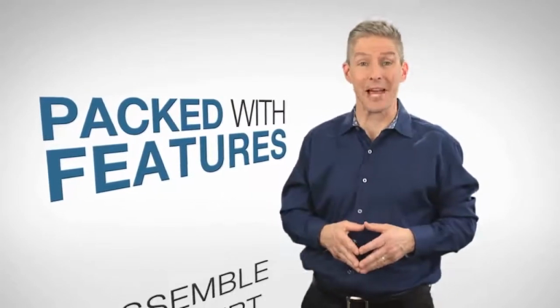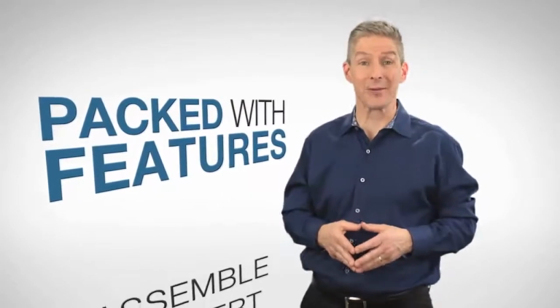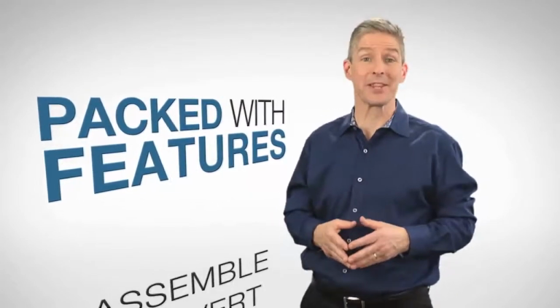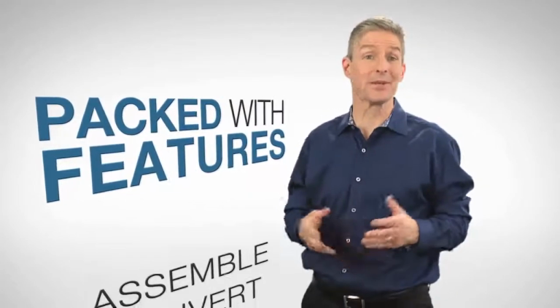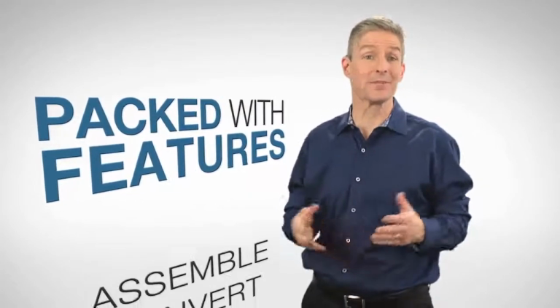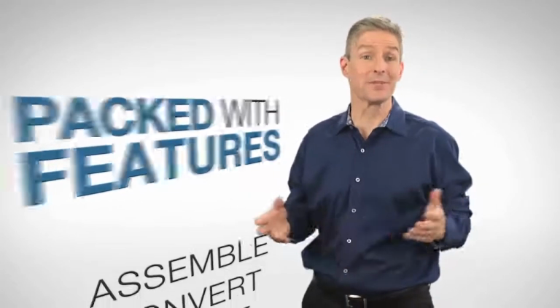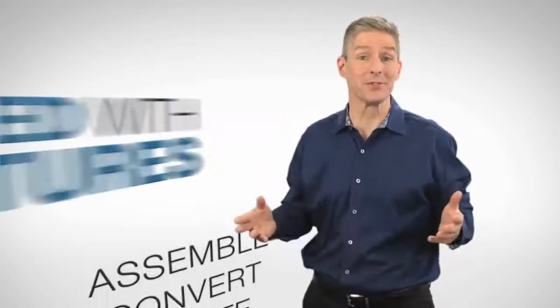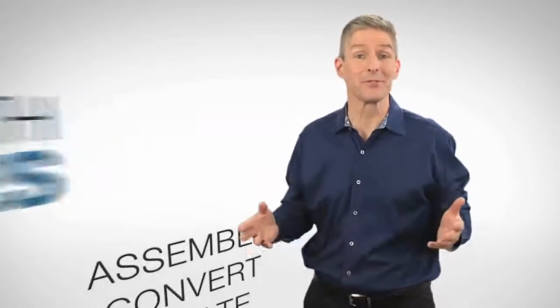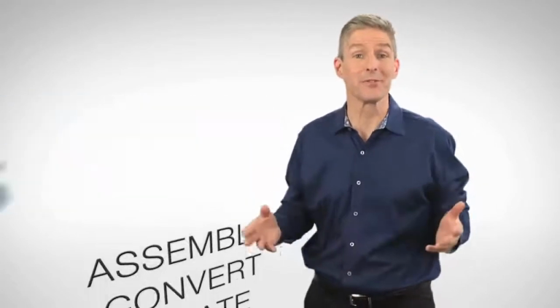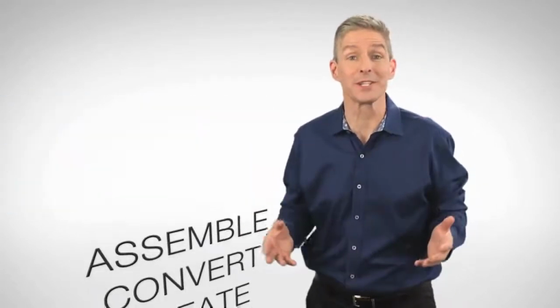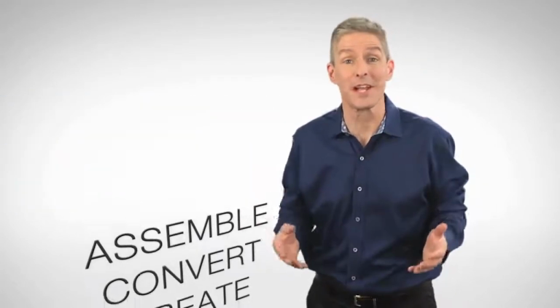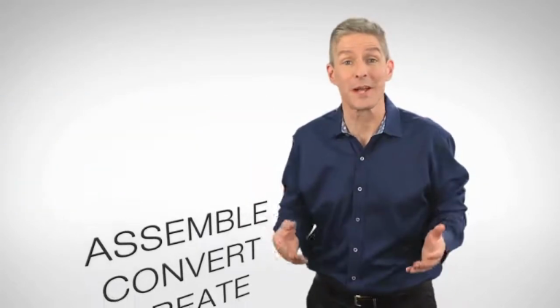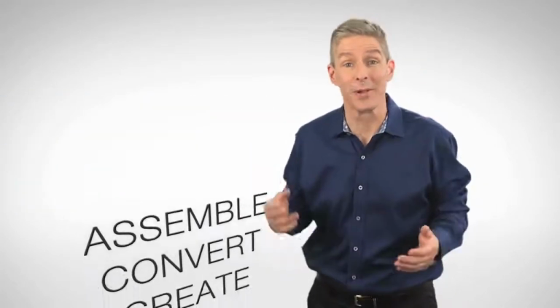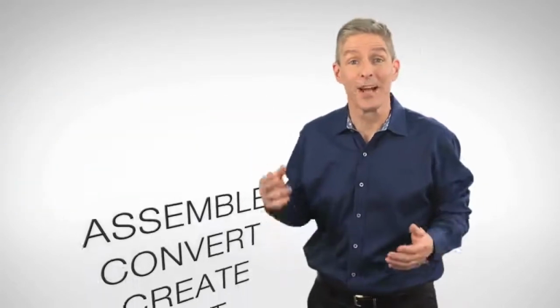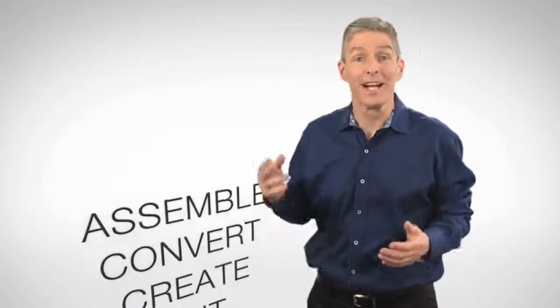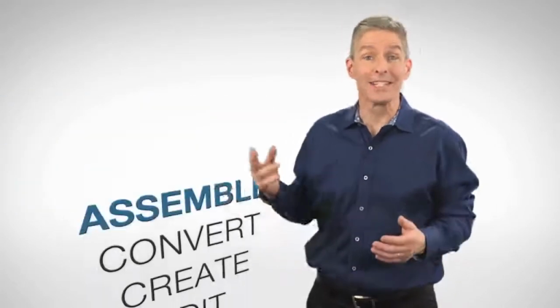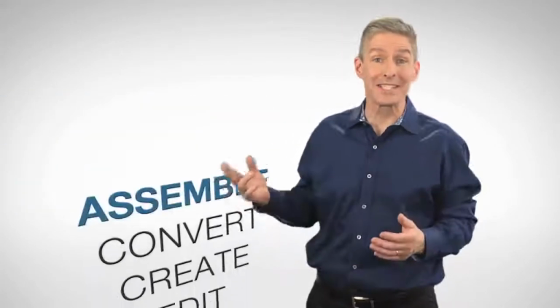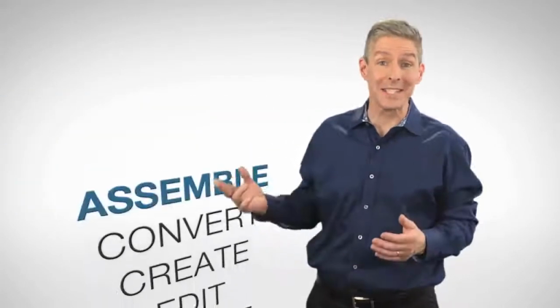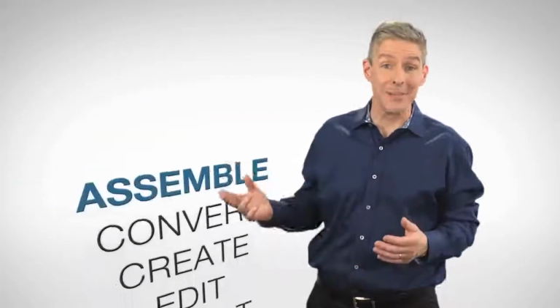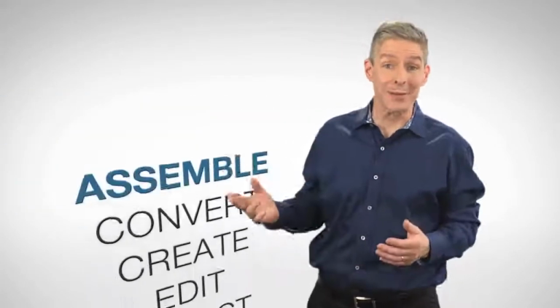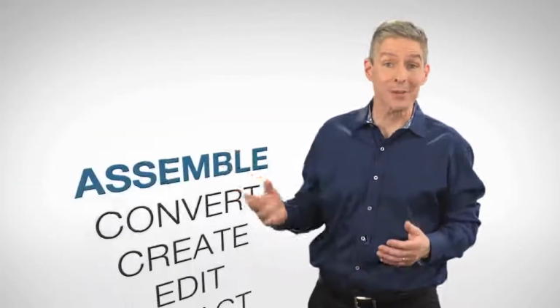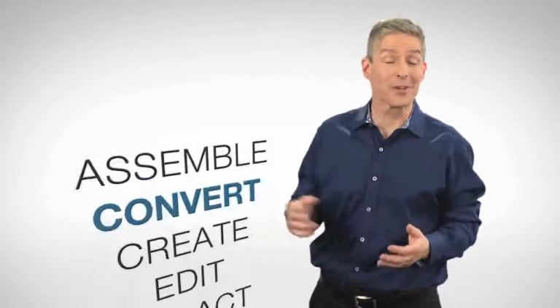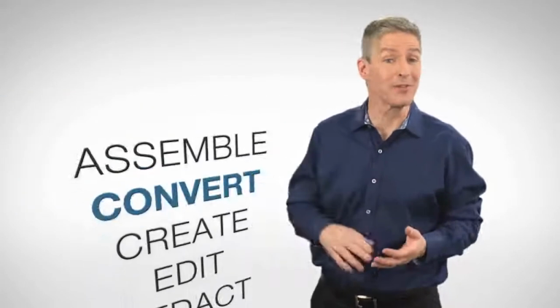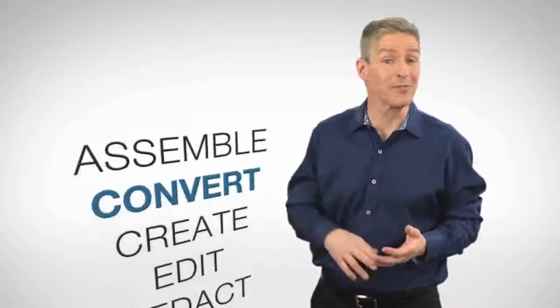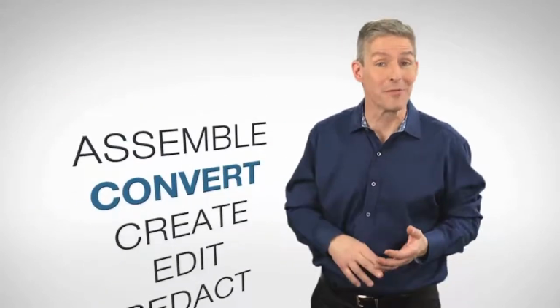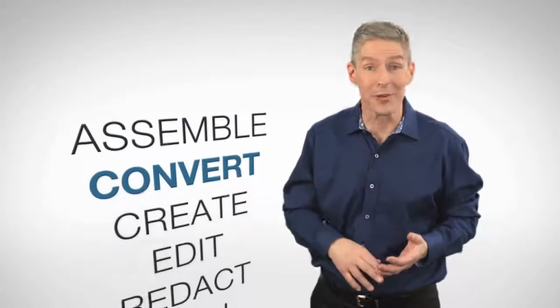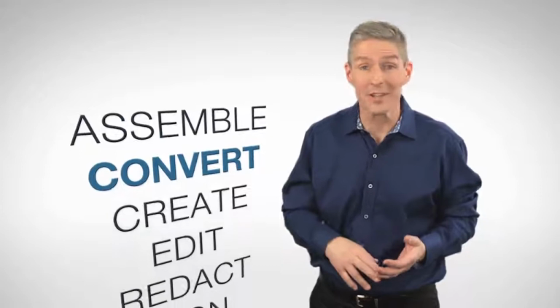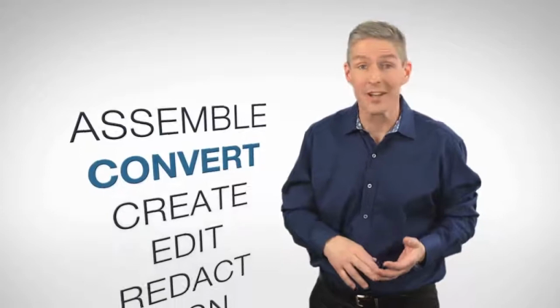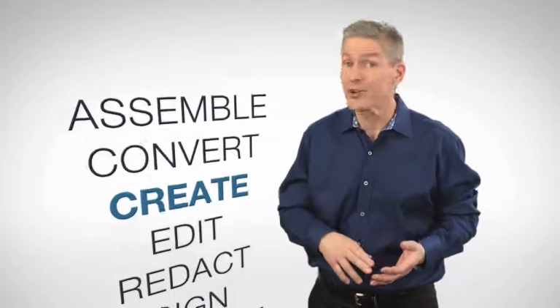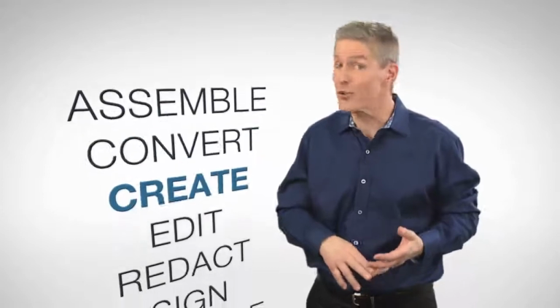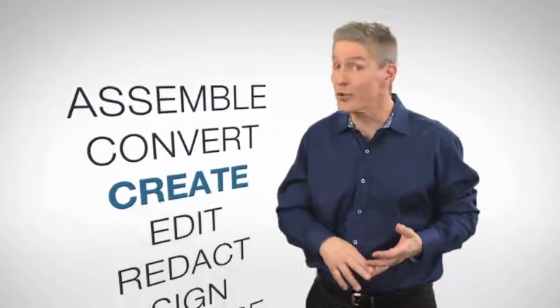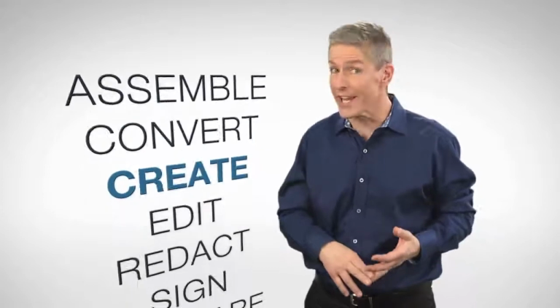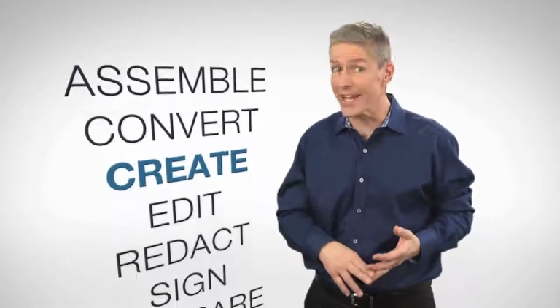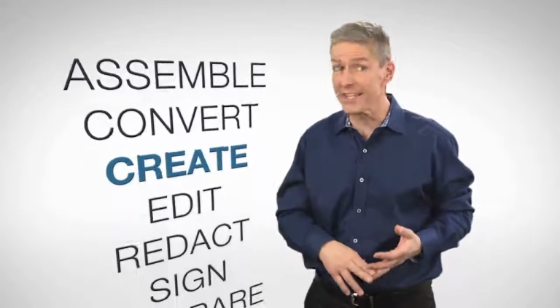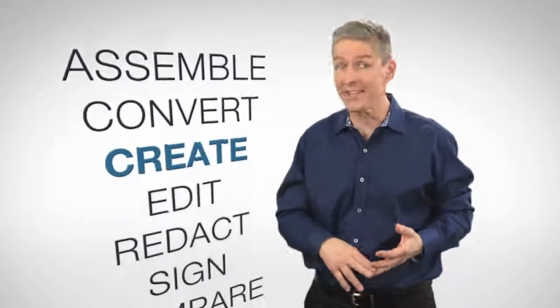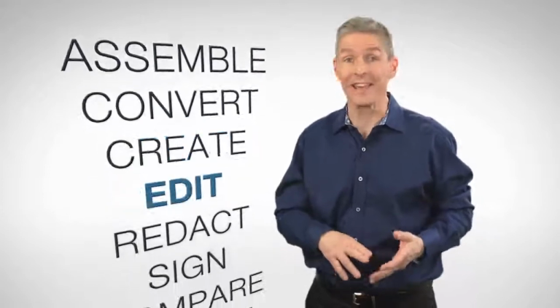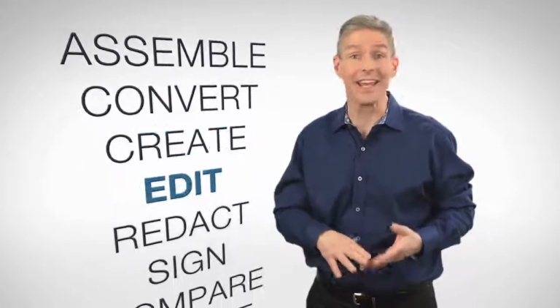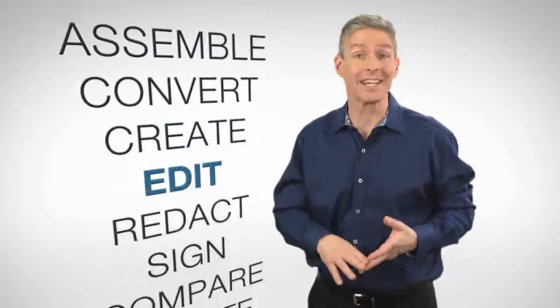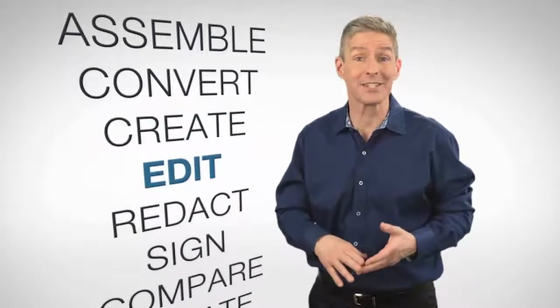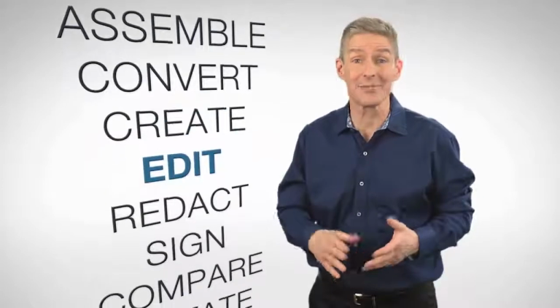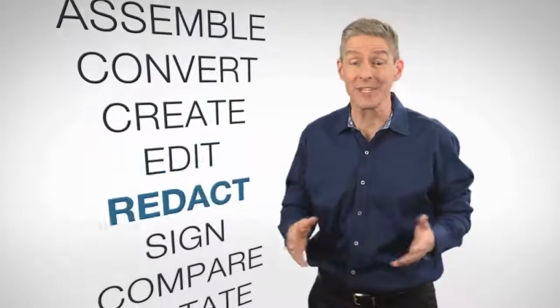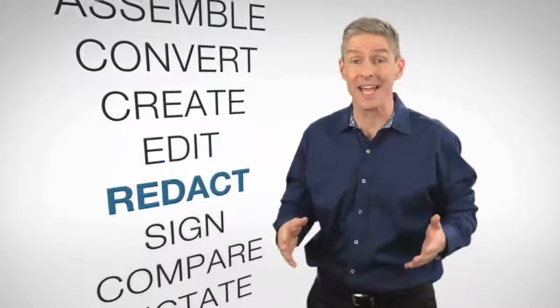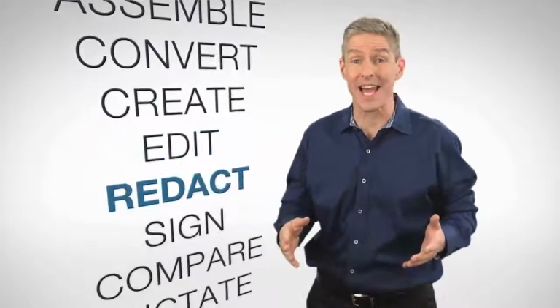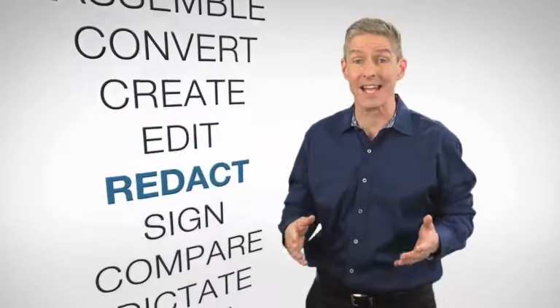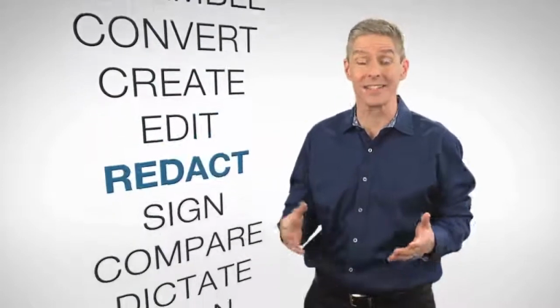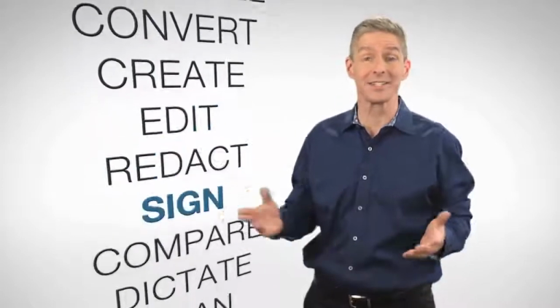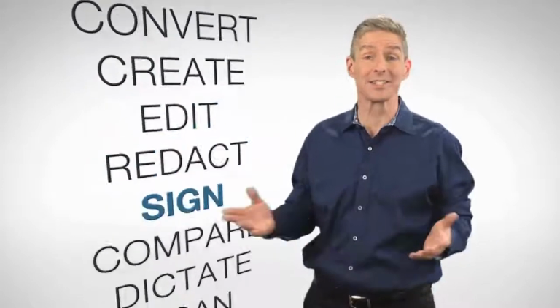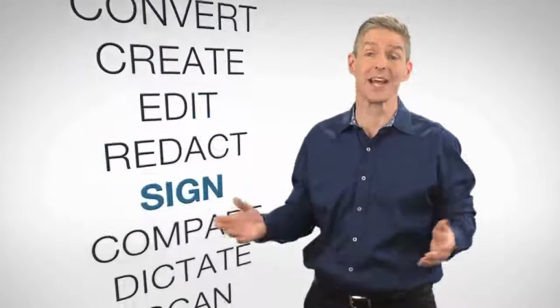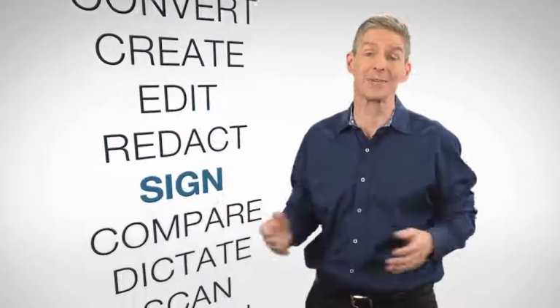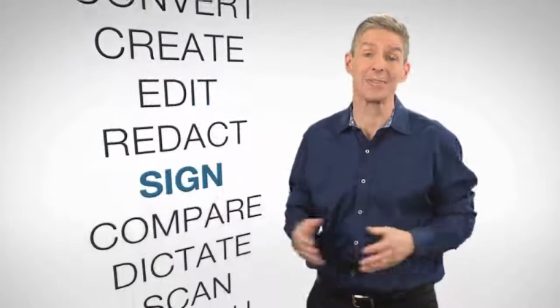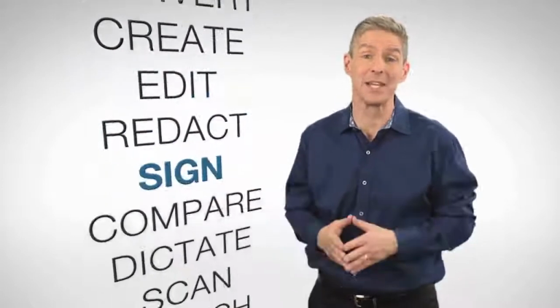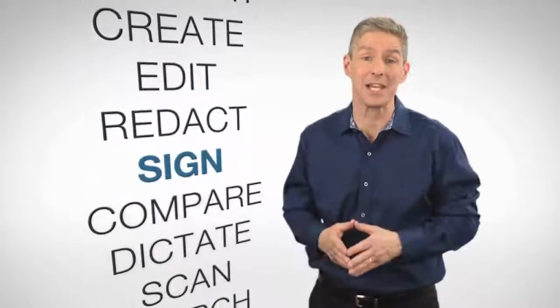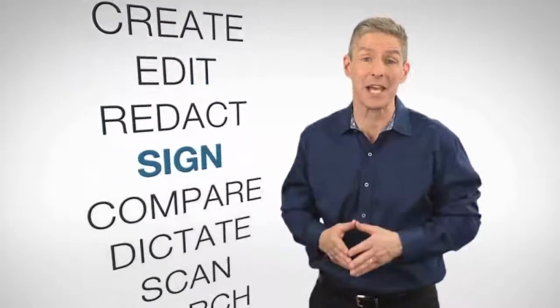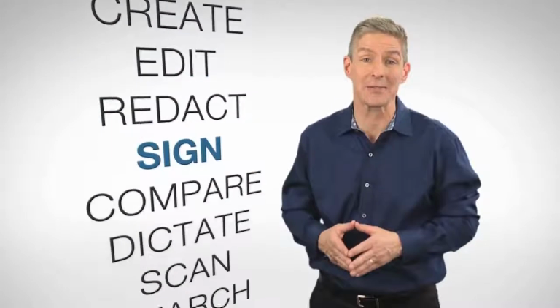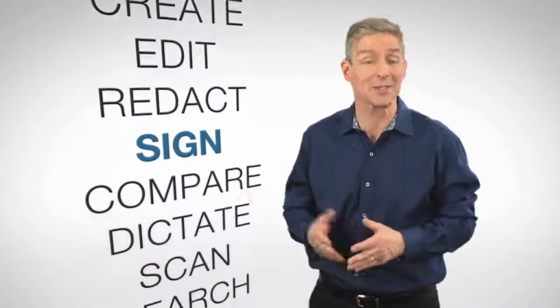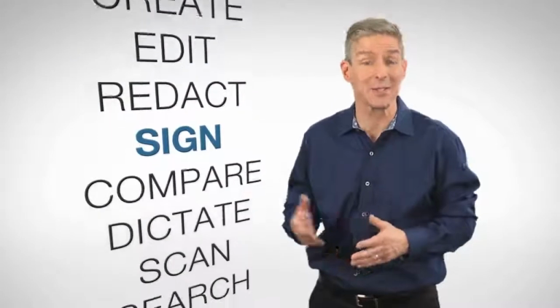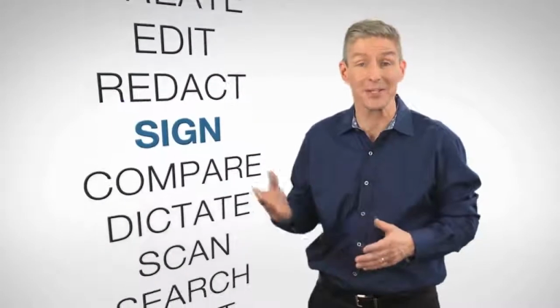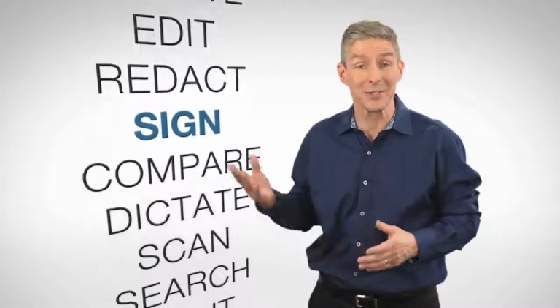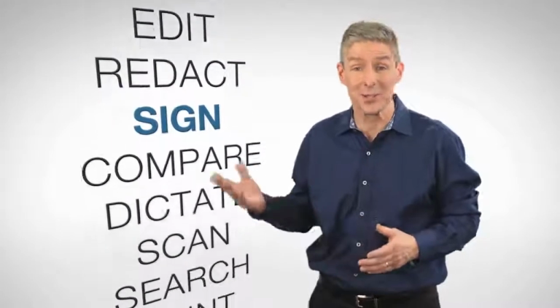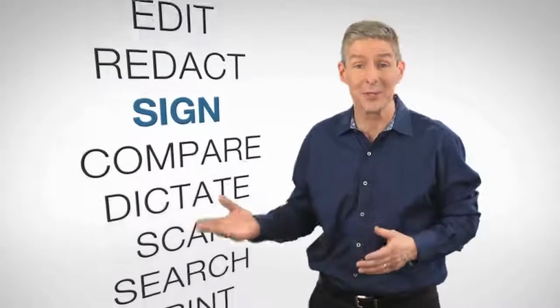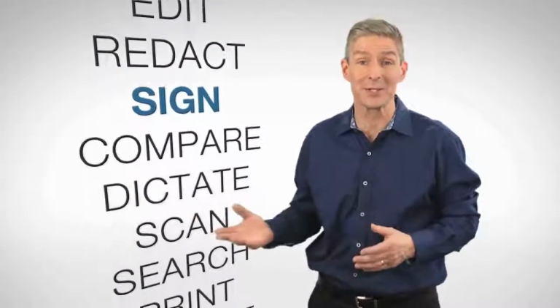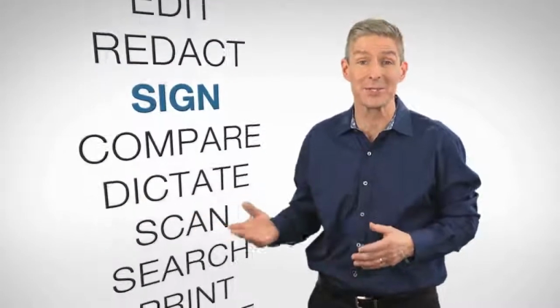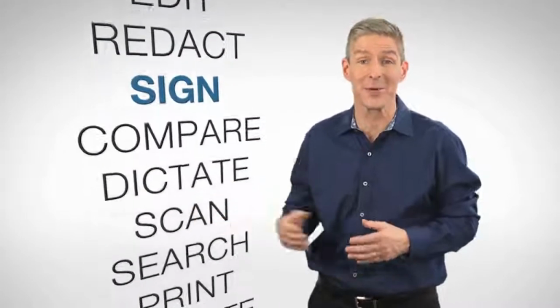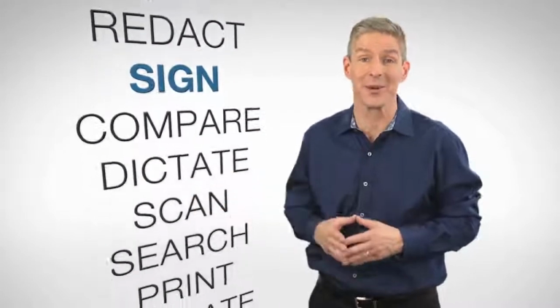Allowing them to, for example, assemble, convert, create, edit, redact, and sign PDFs — and so much more.